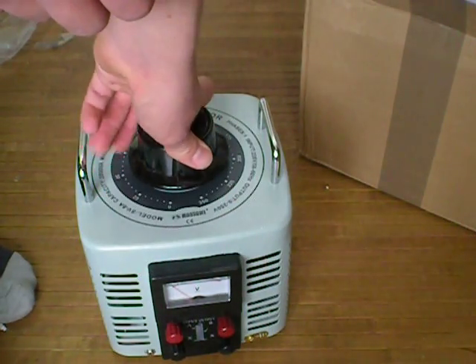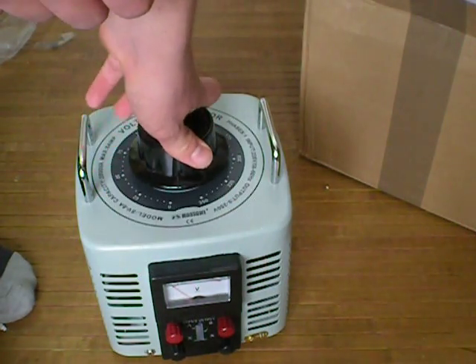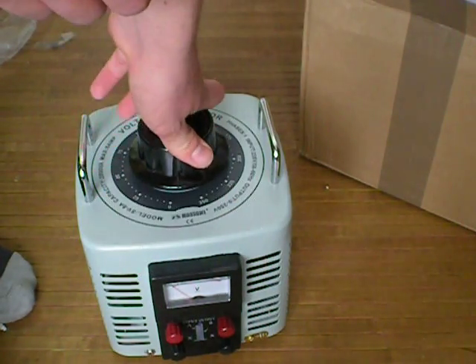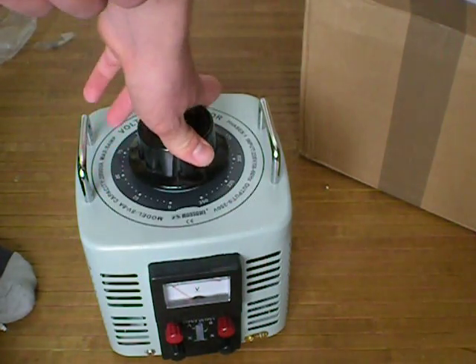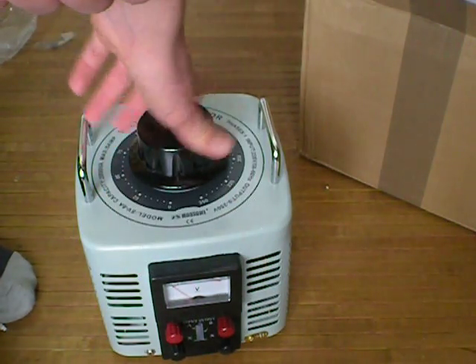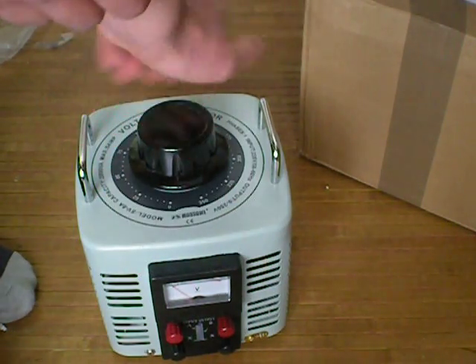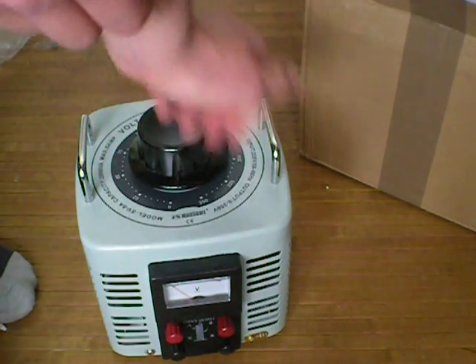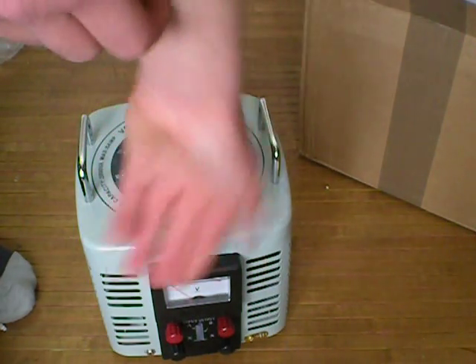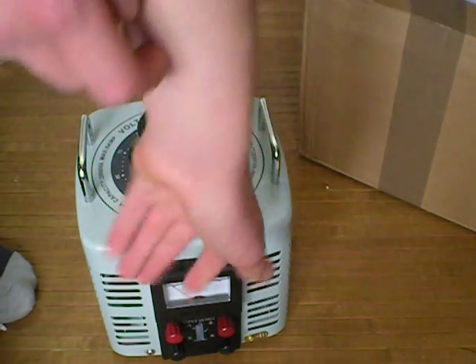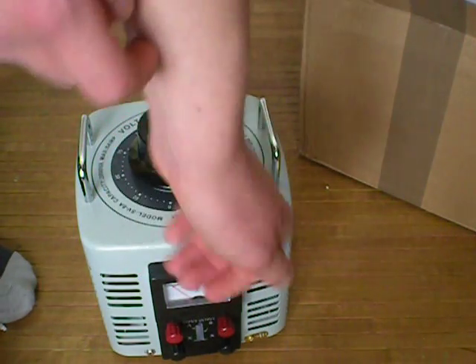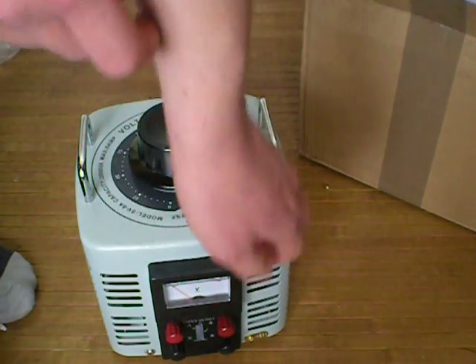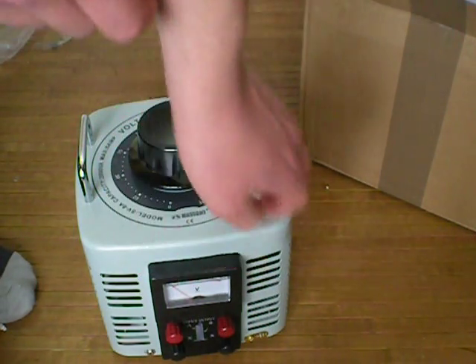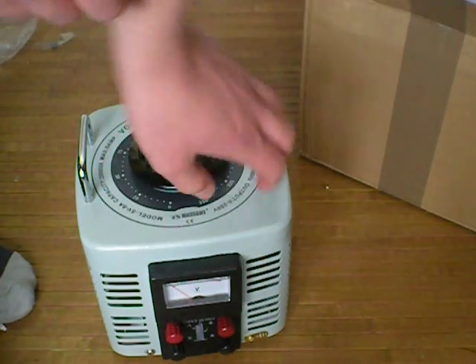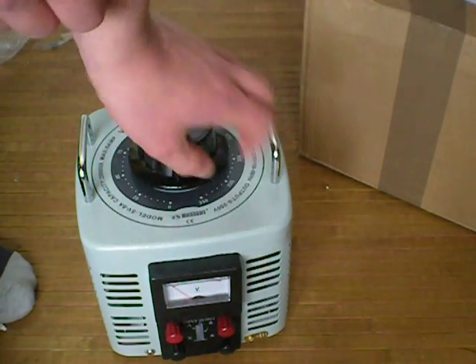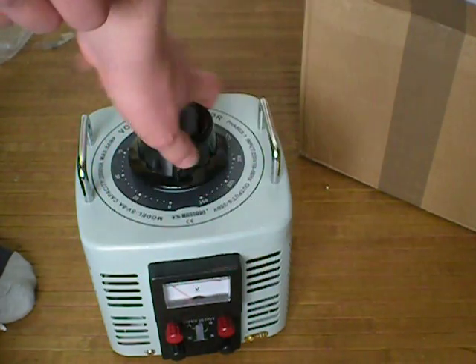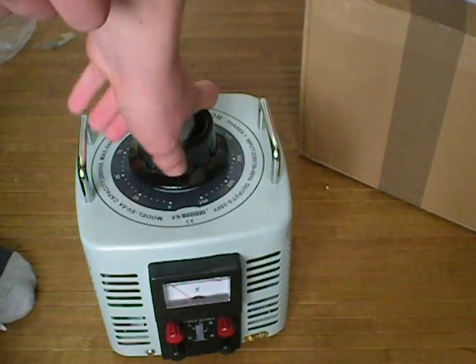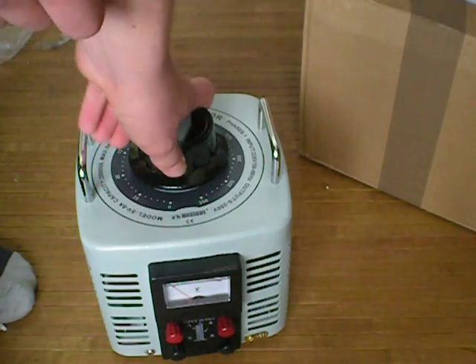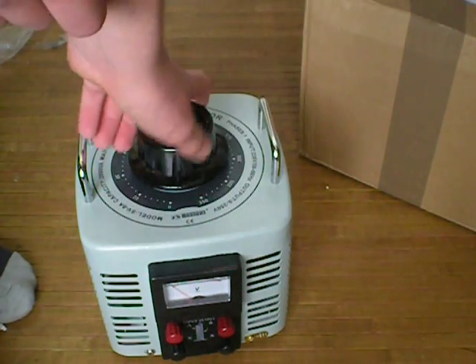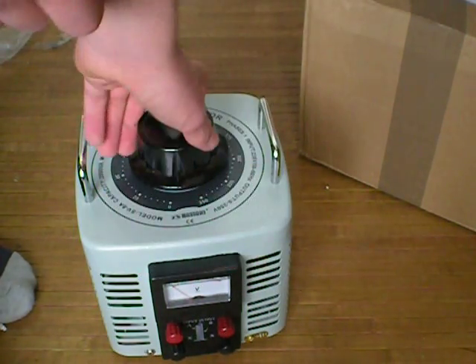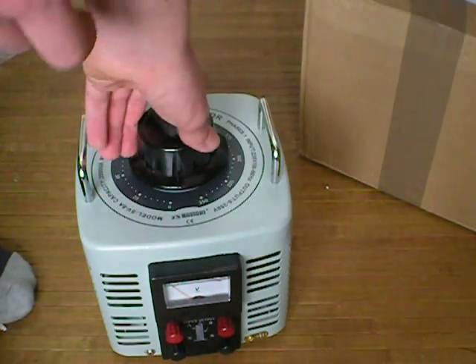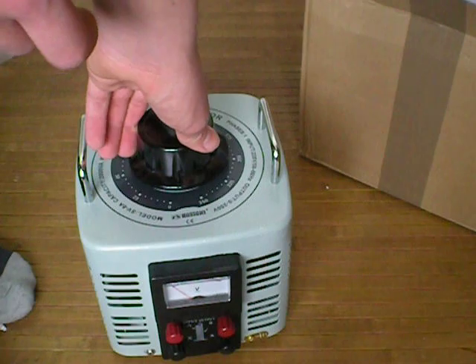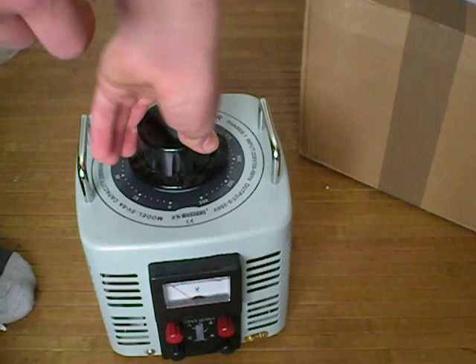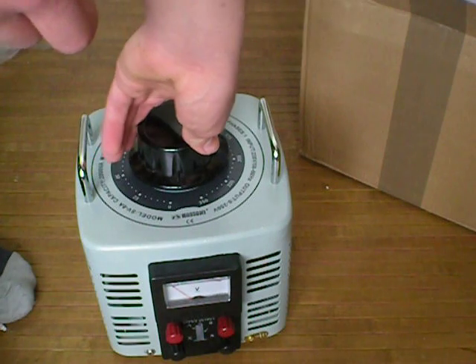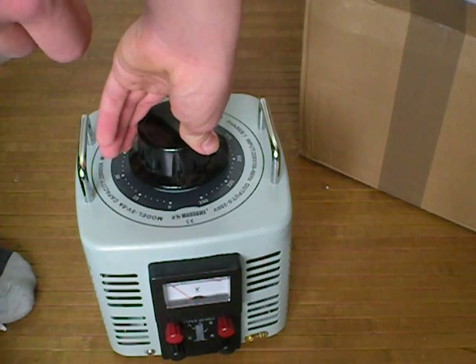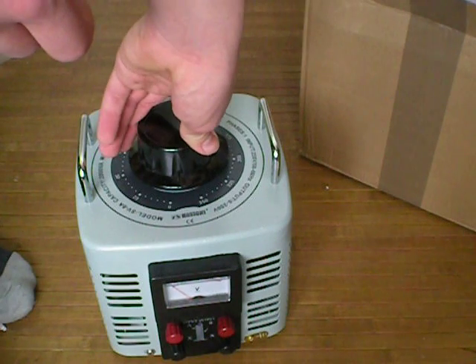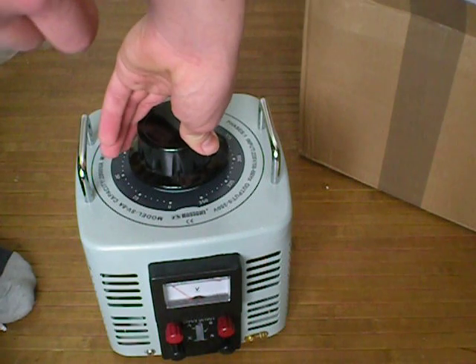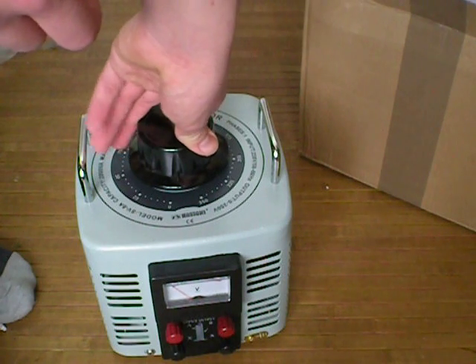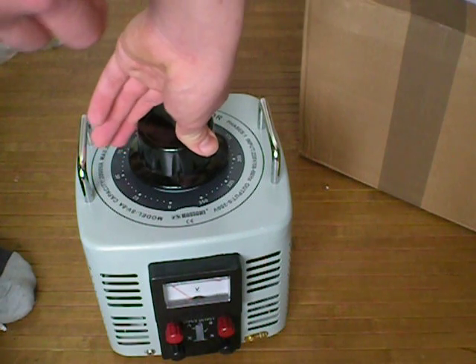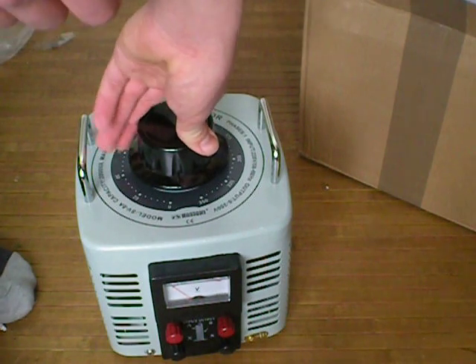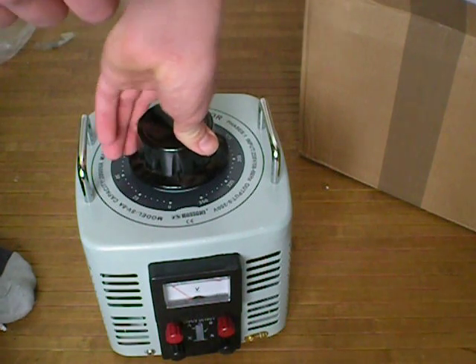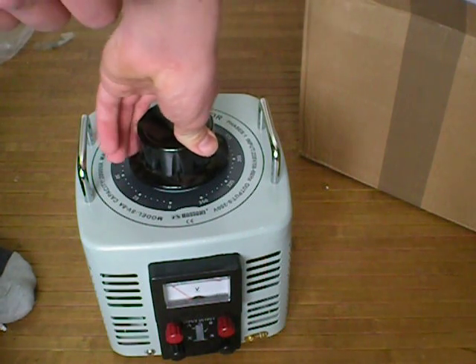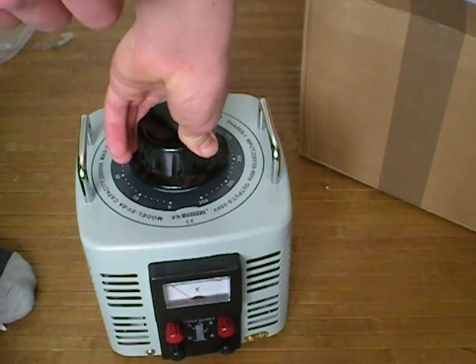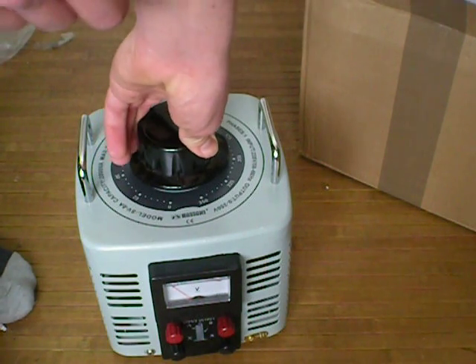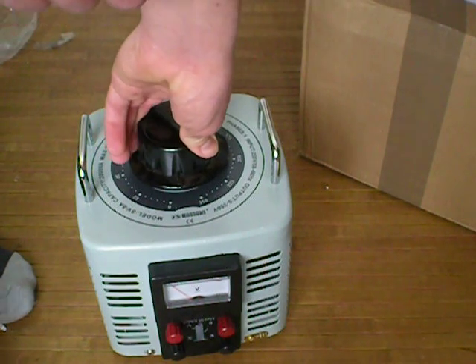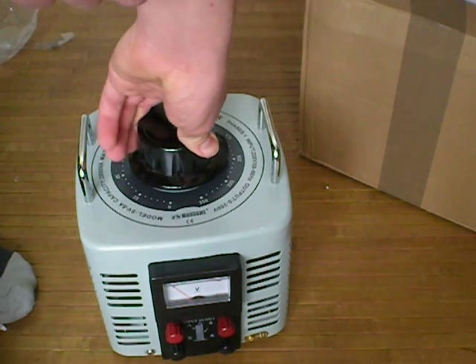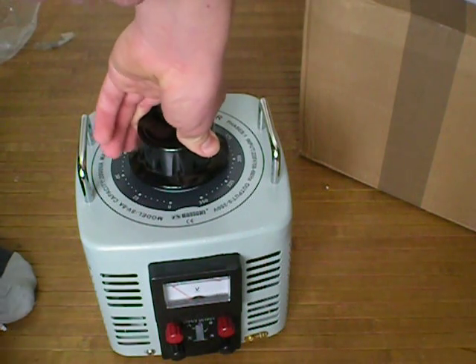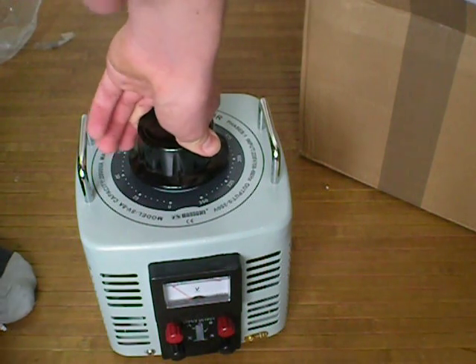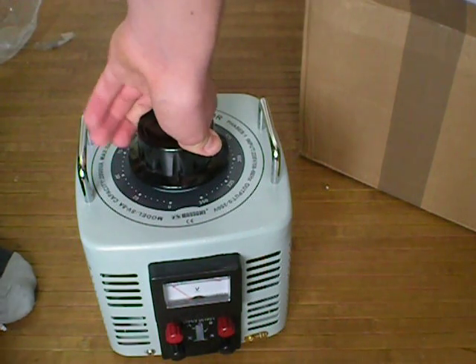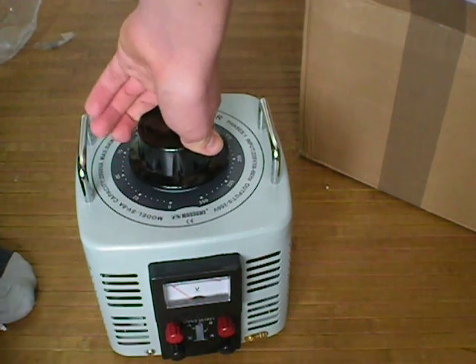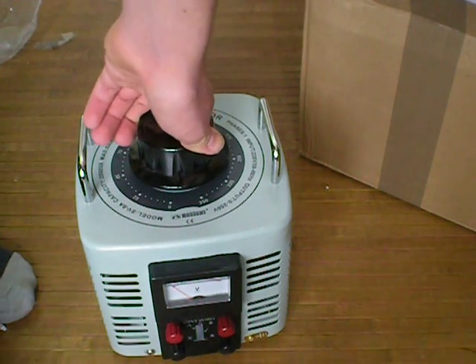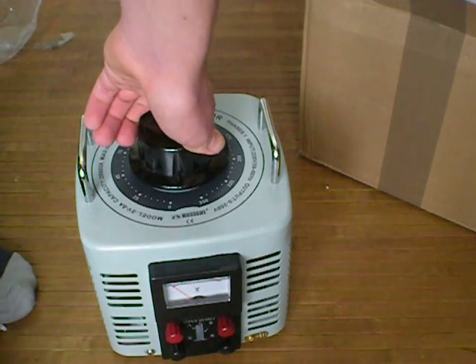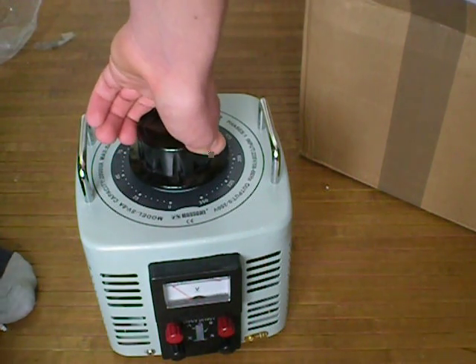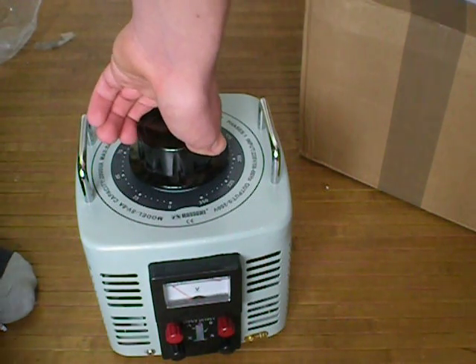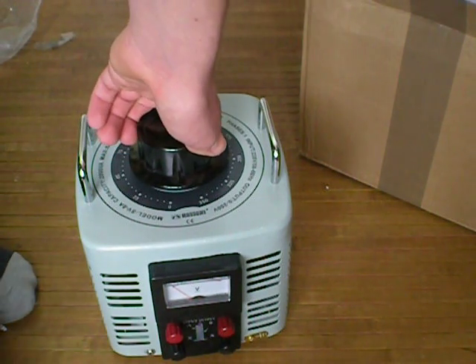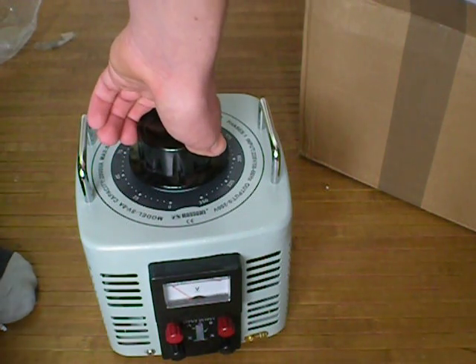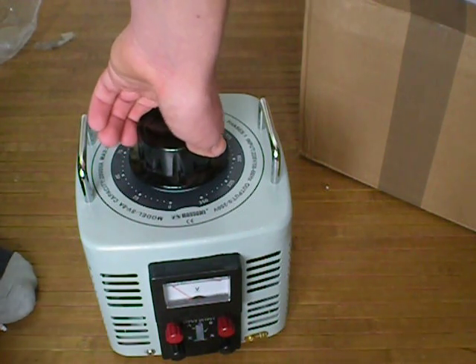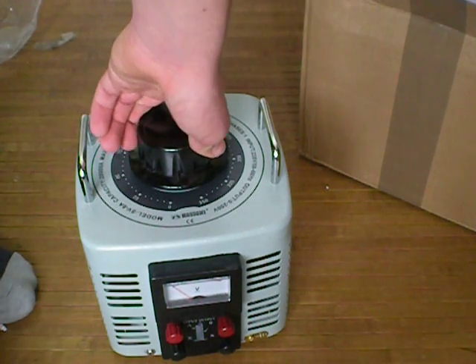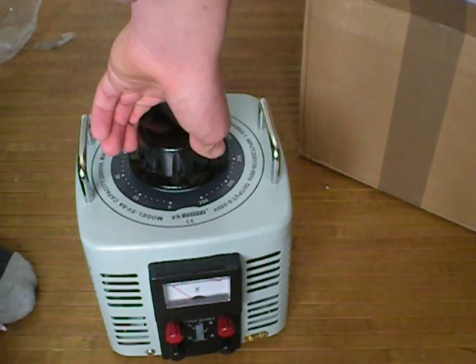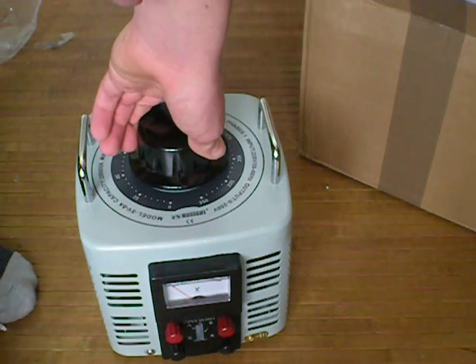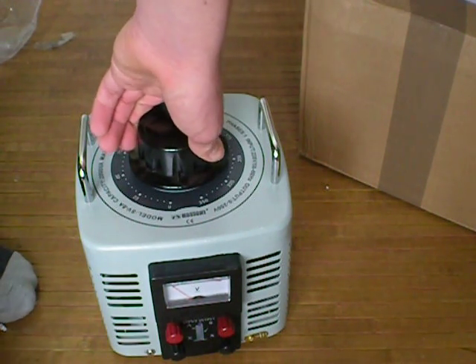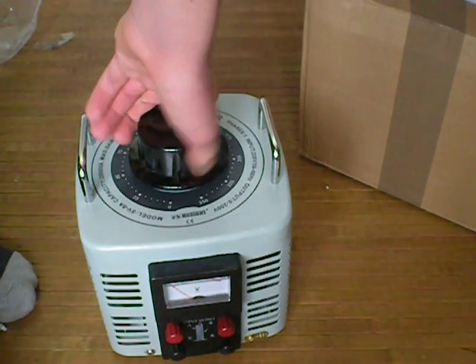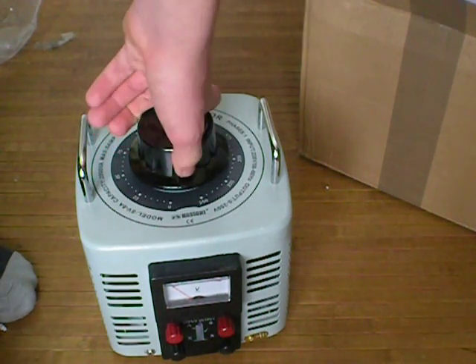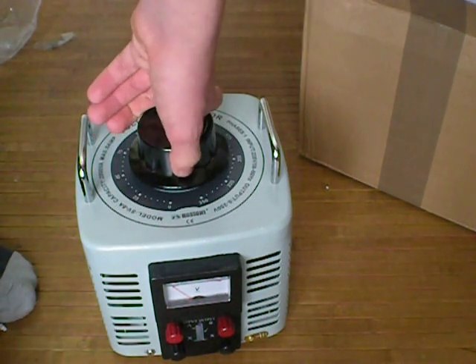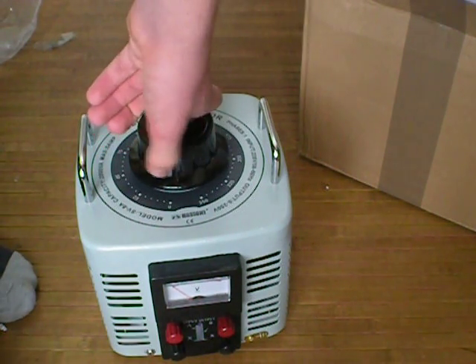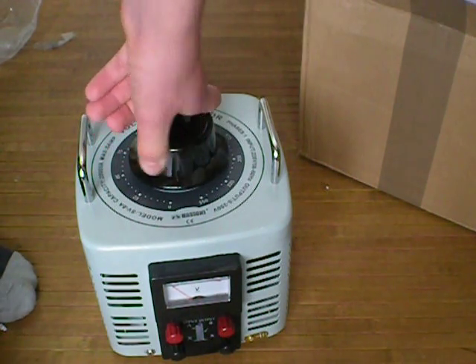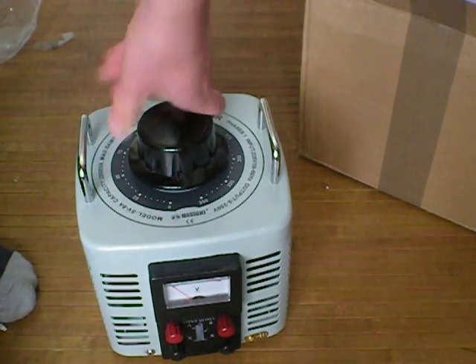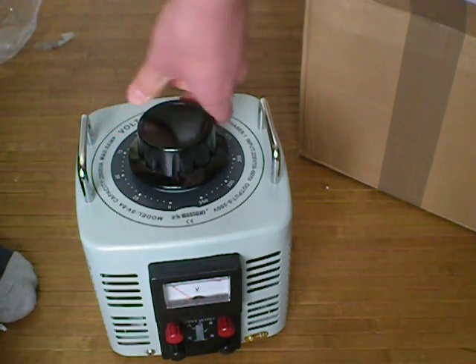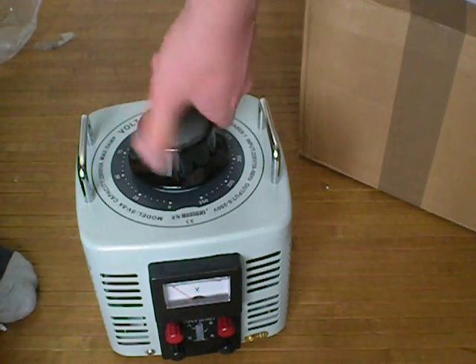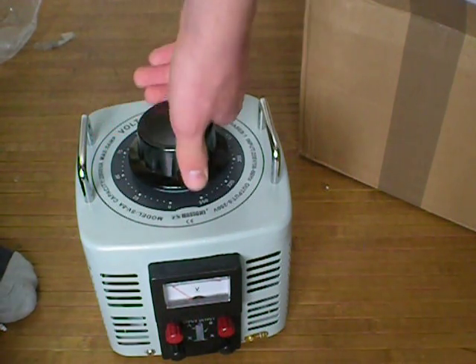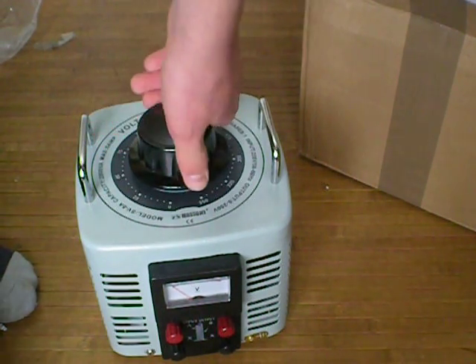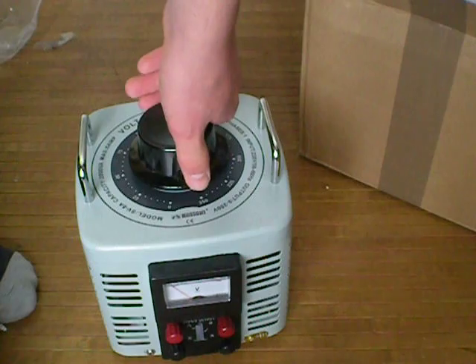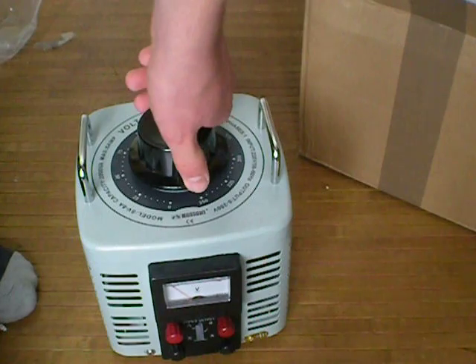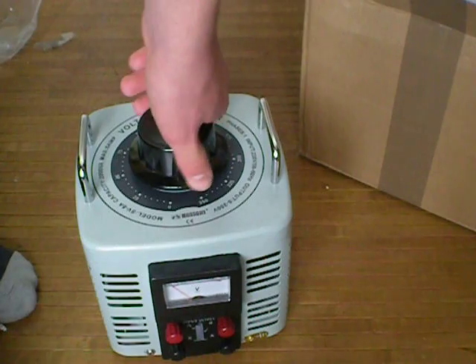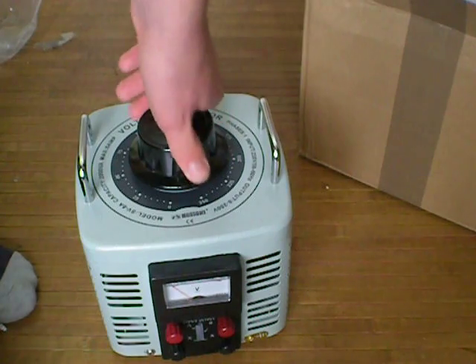Excuse me, it's the voltmeter of the Variac. Thanks for watching, and please subscribe, rate, and comment. Bye.